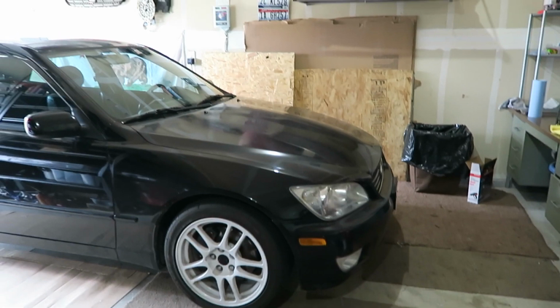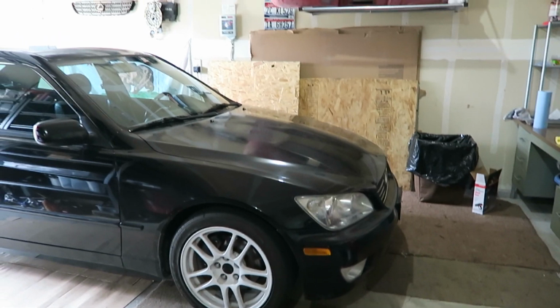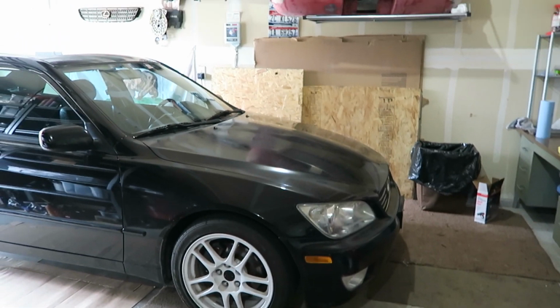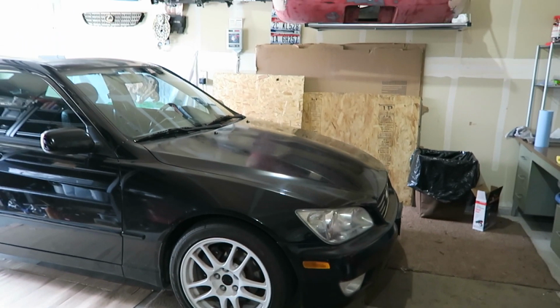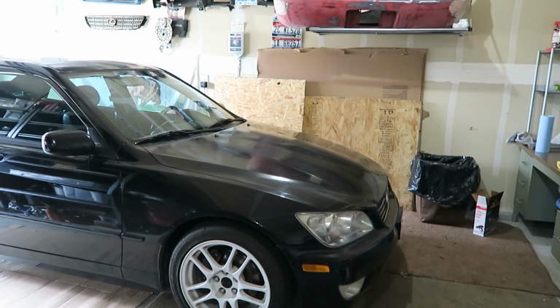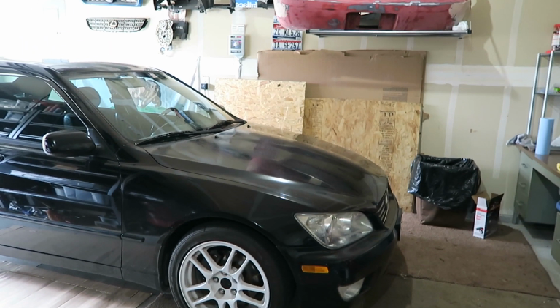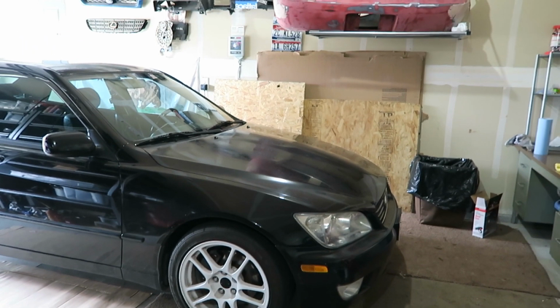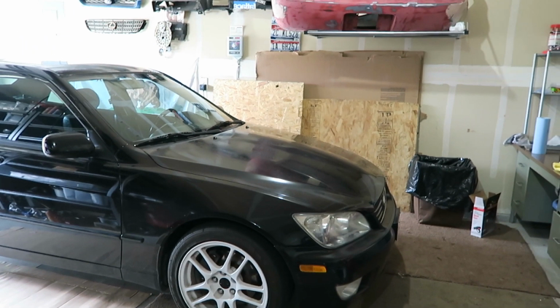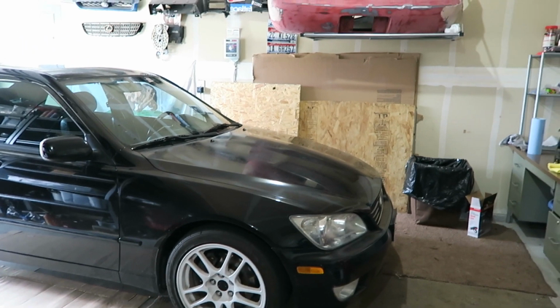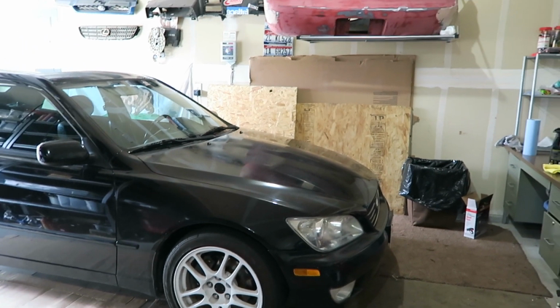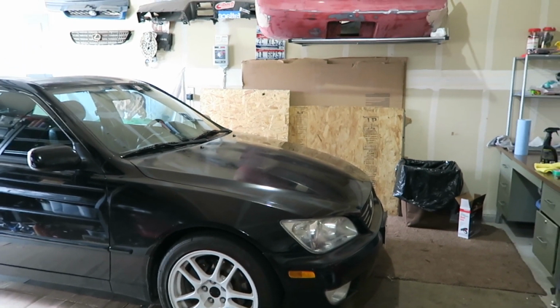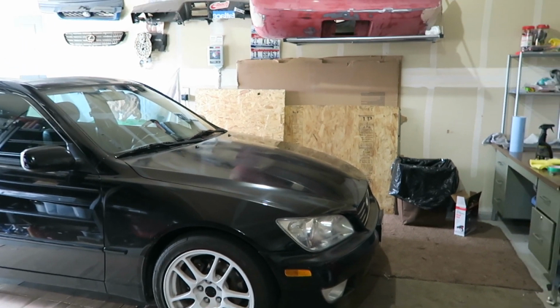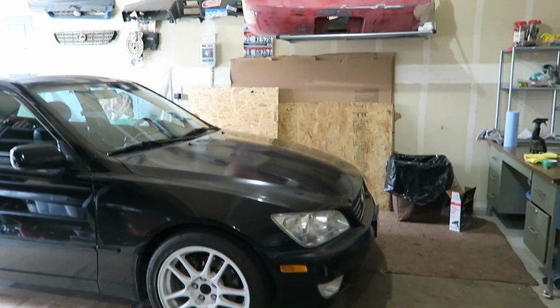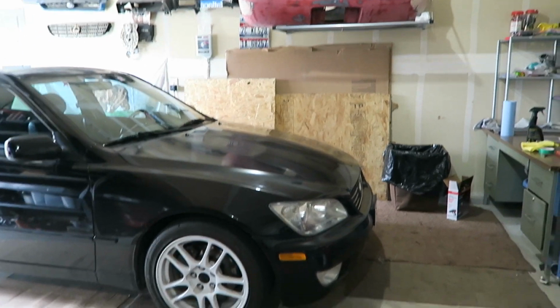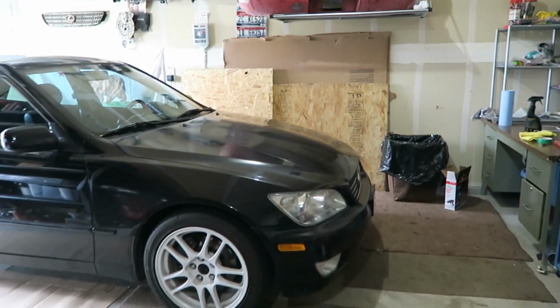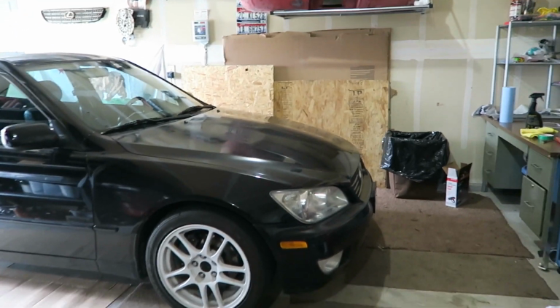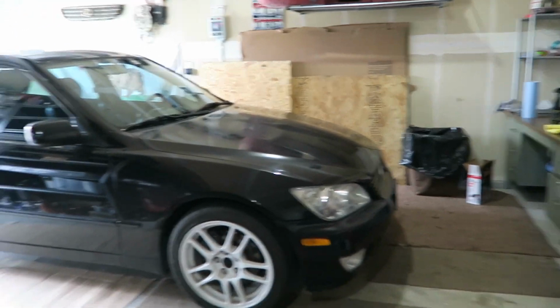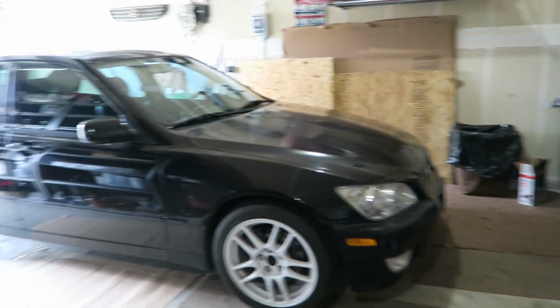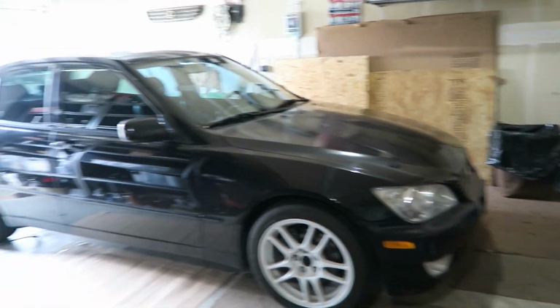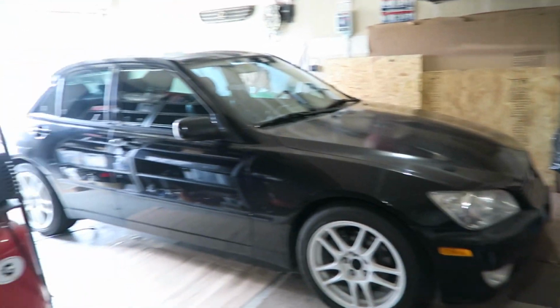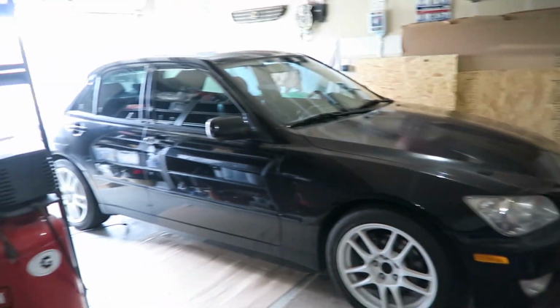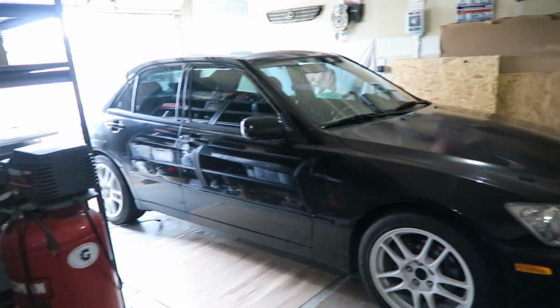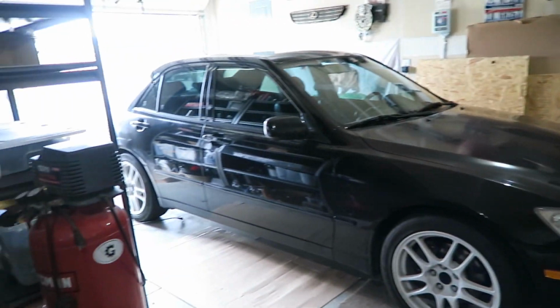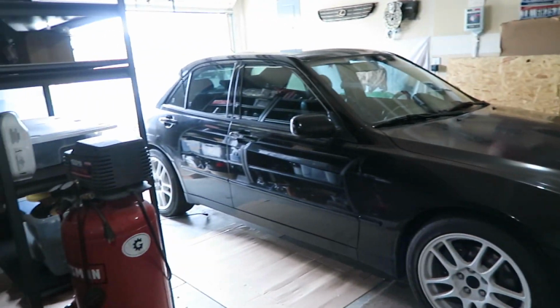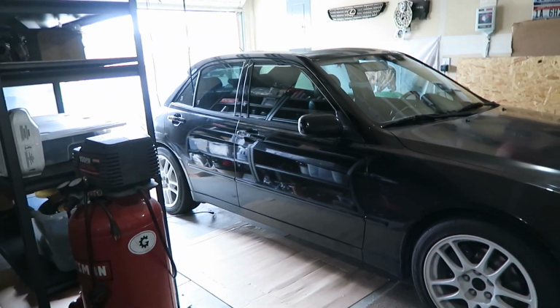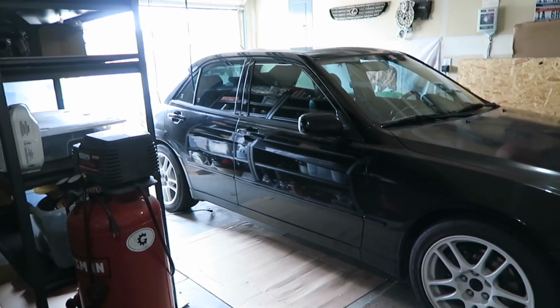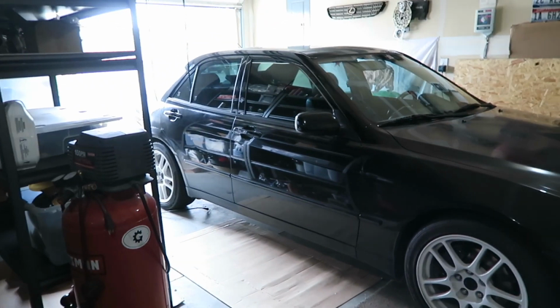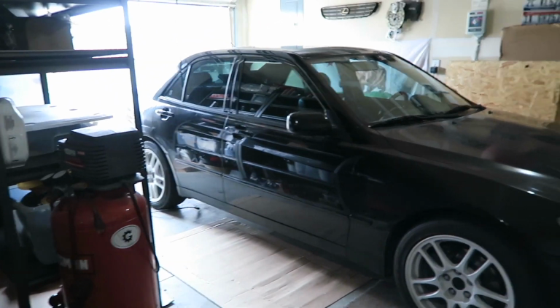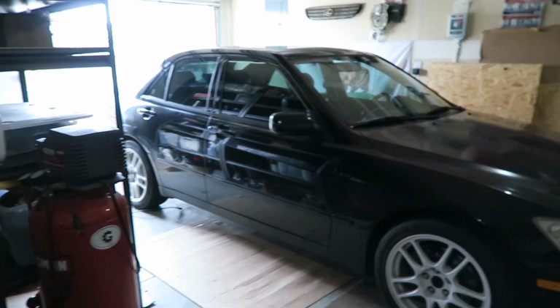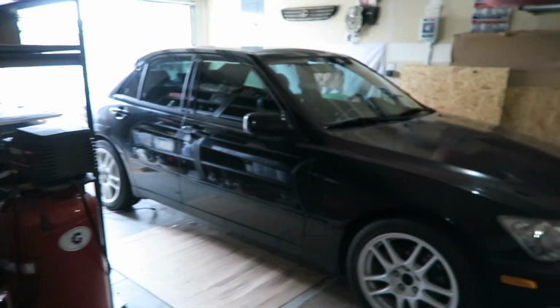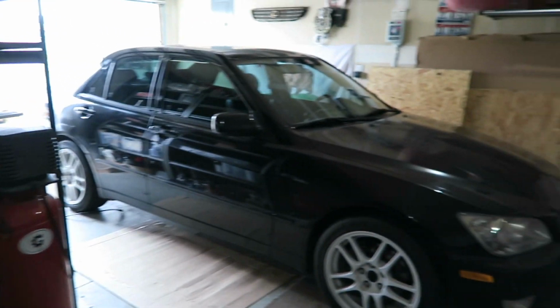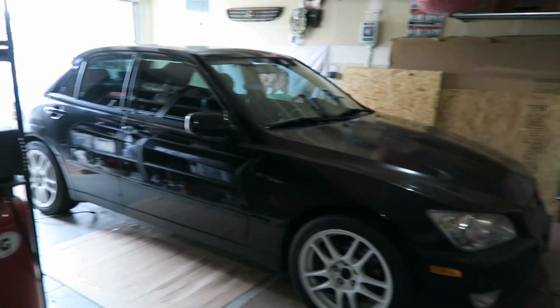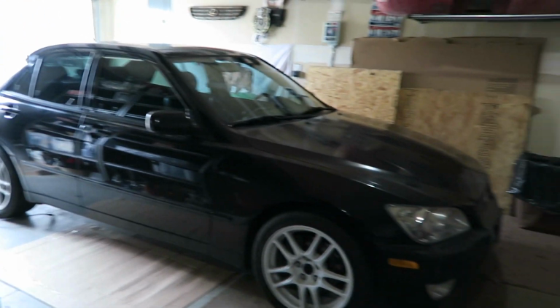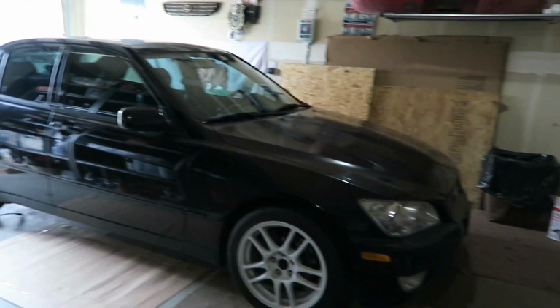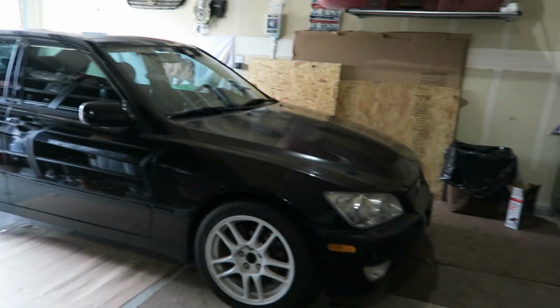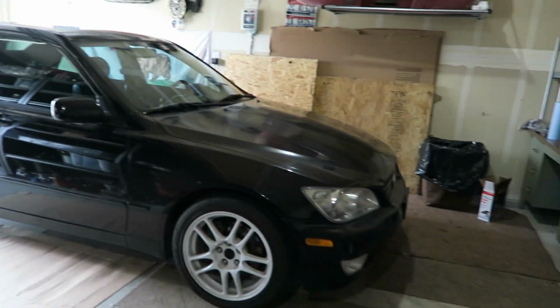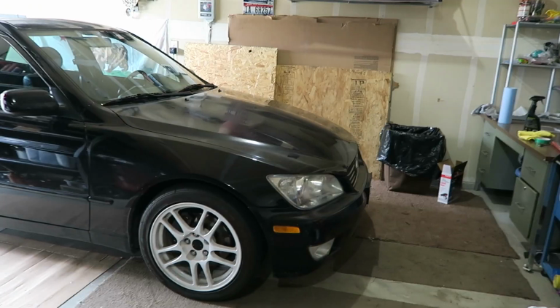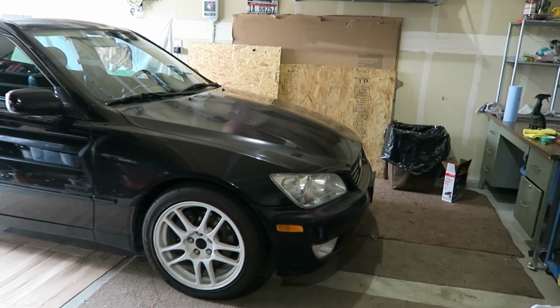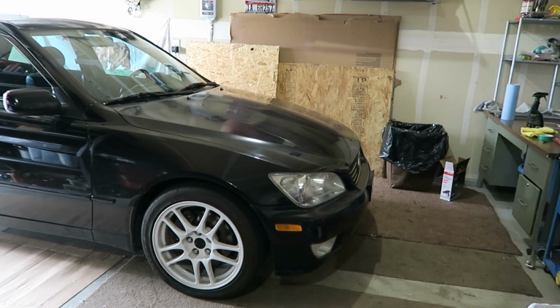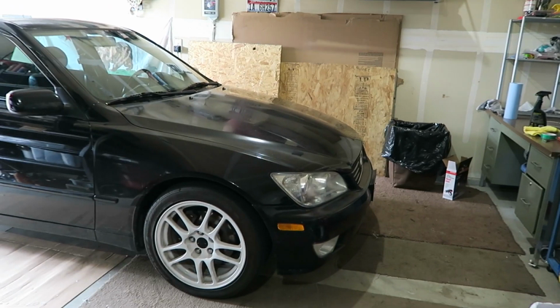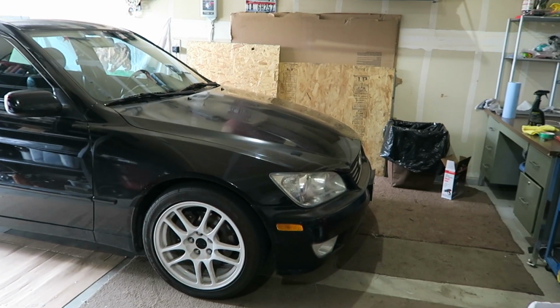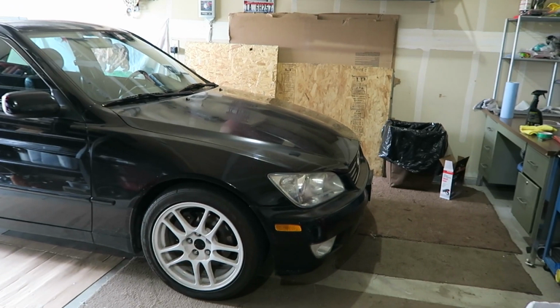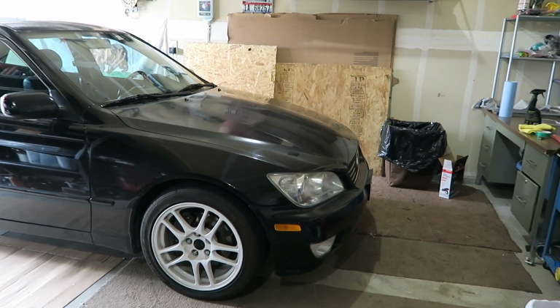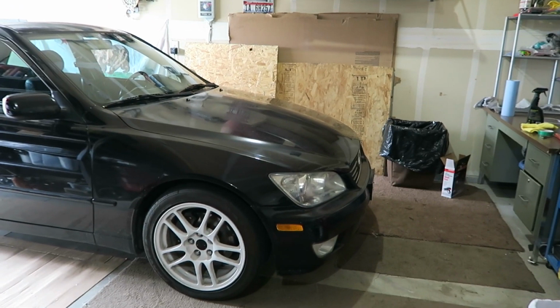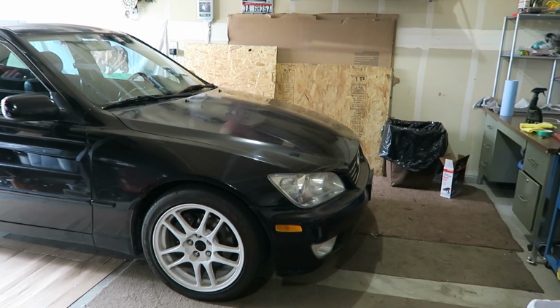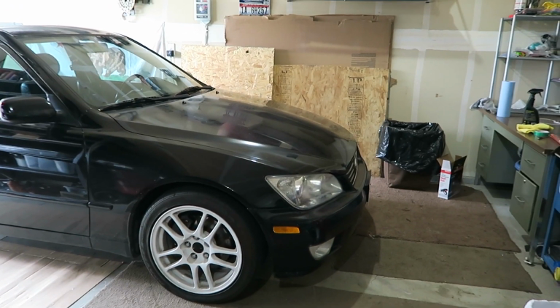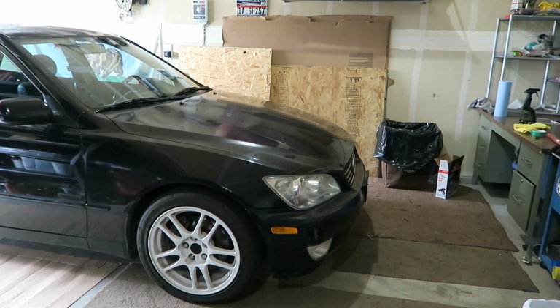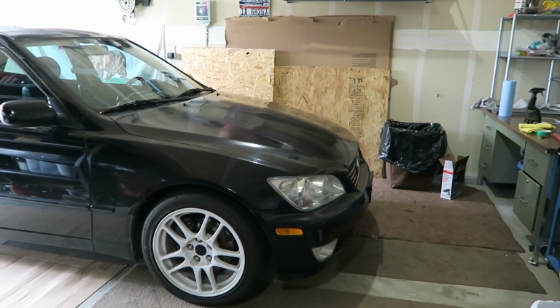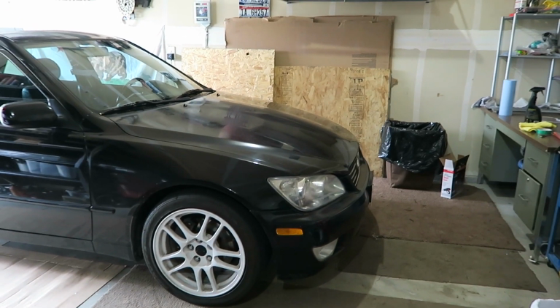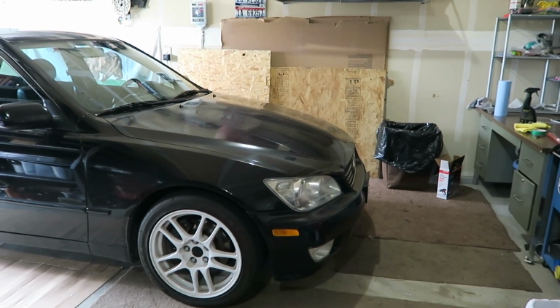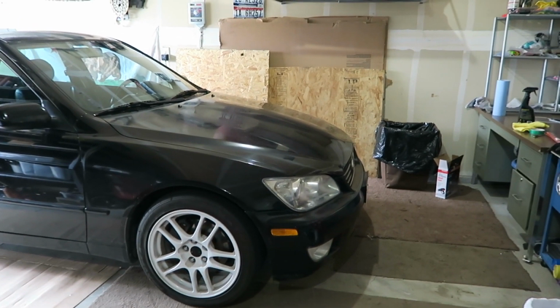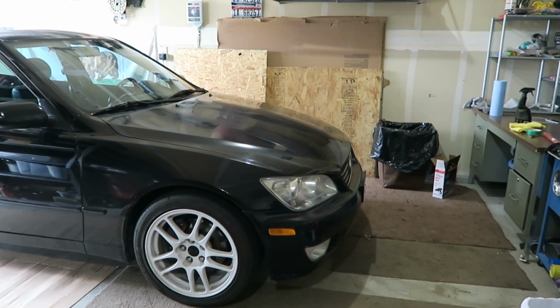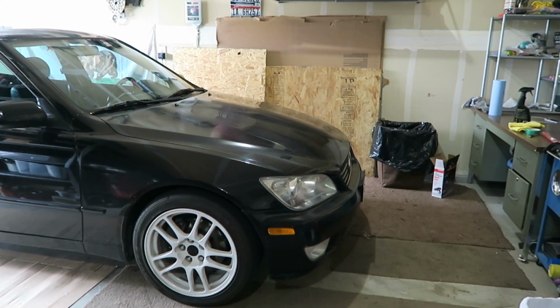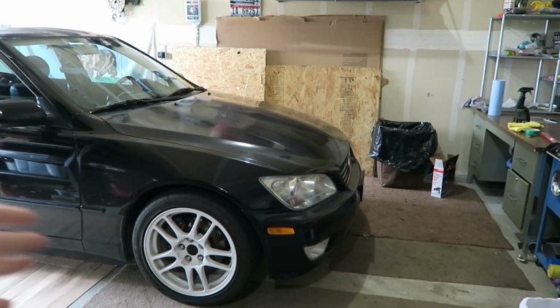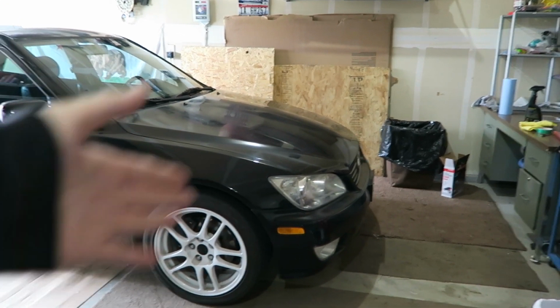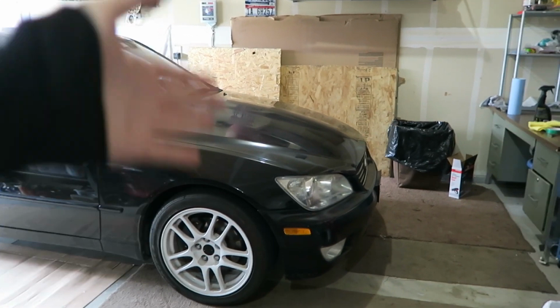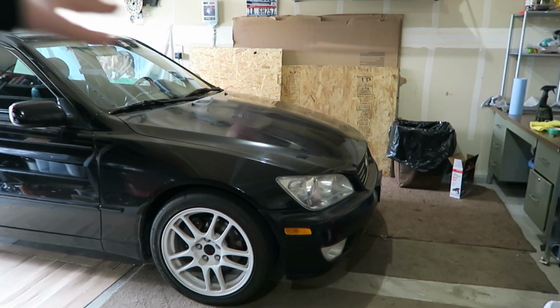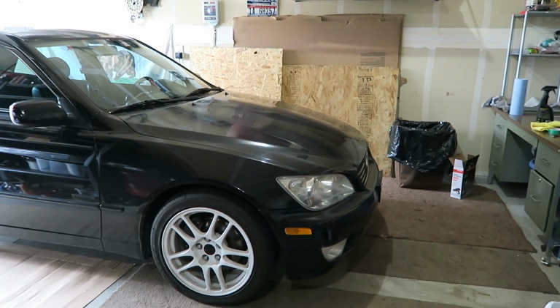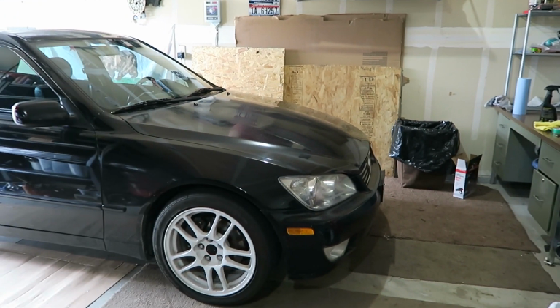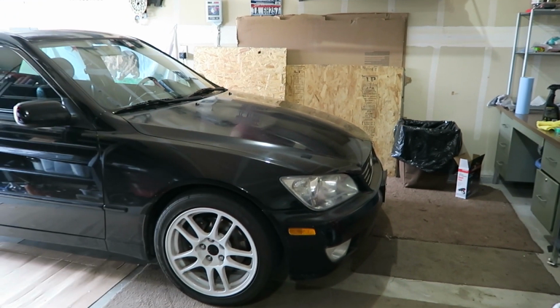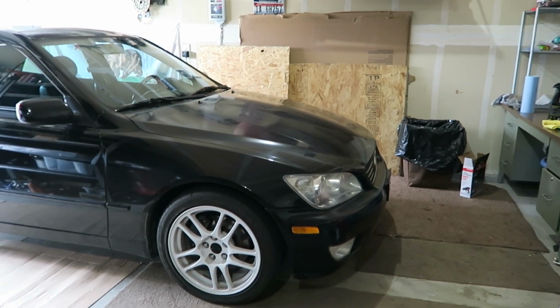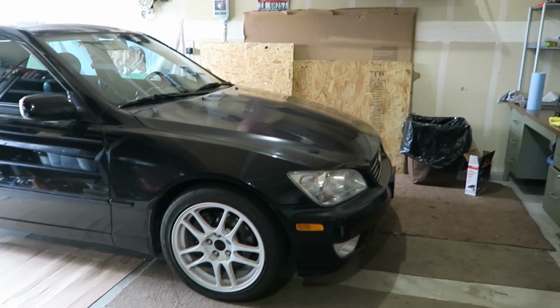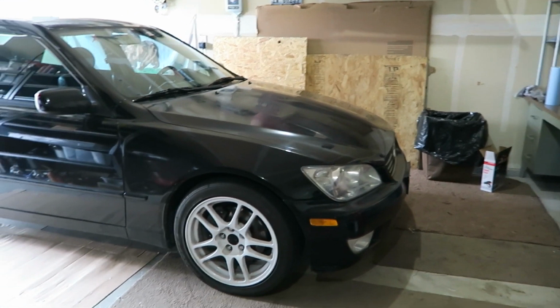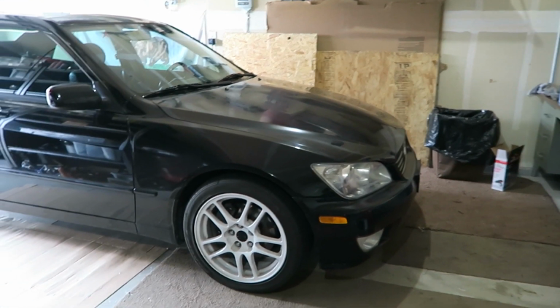So today we're gonna be doing another video on my Lexus IS 300 because you guys seem to like that car more than my 240 that I posted.